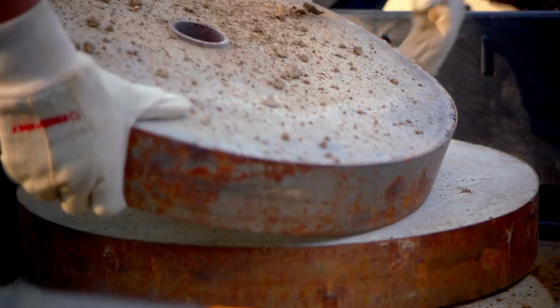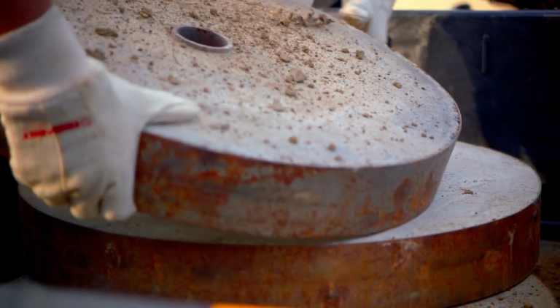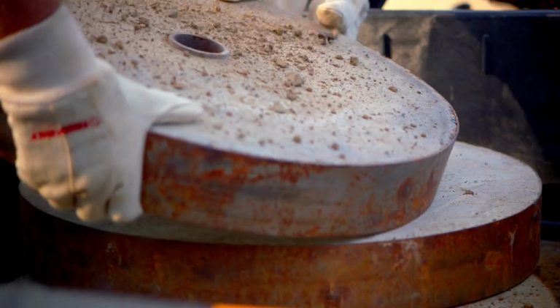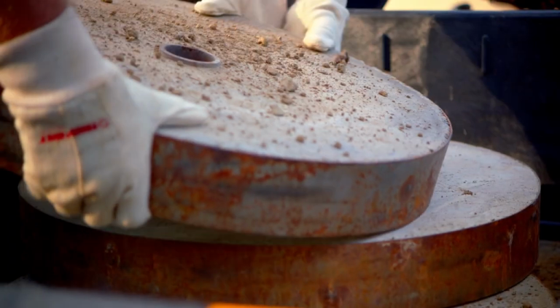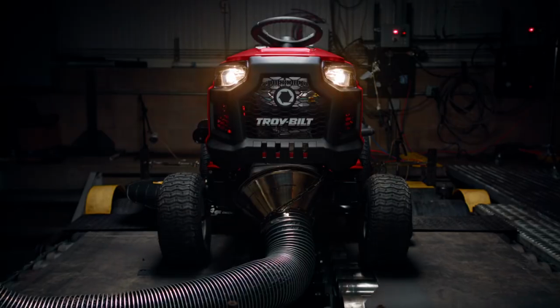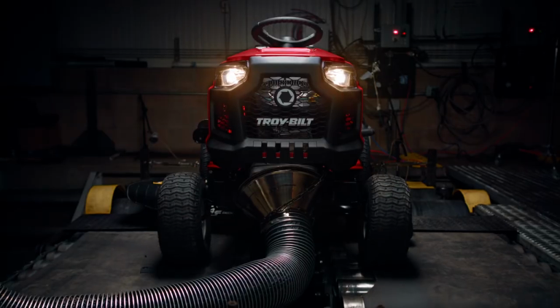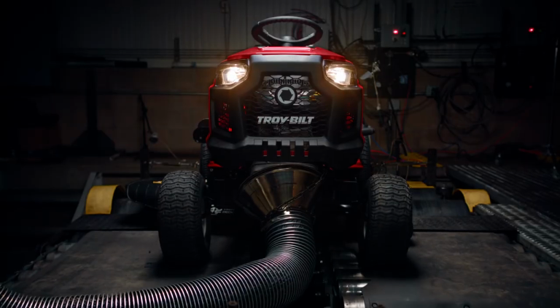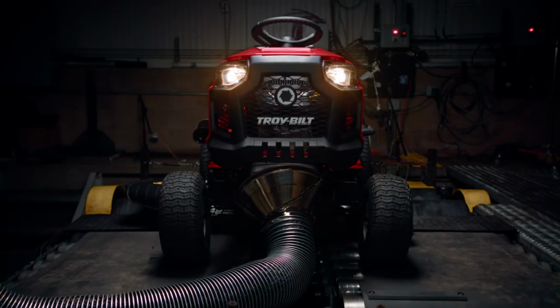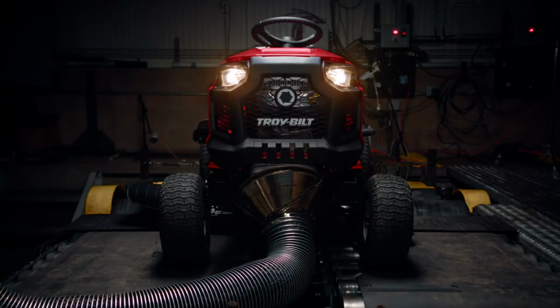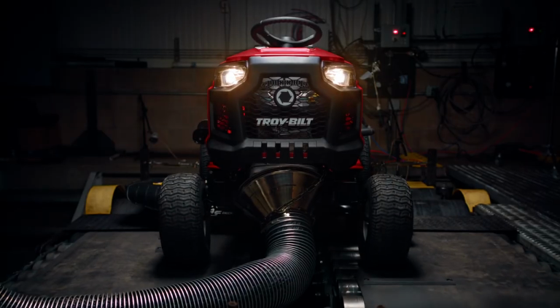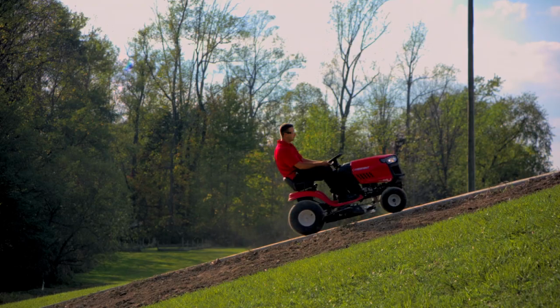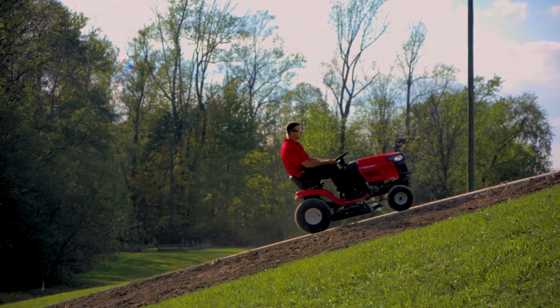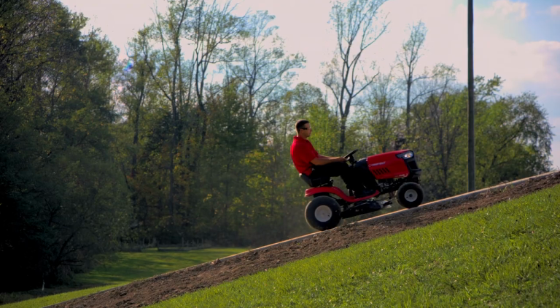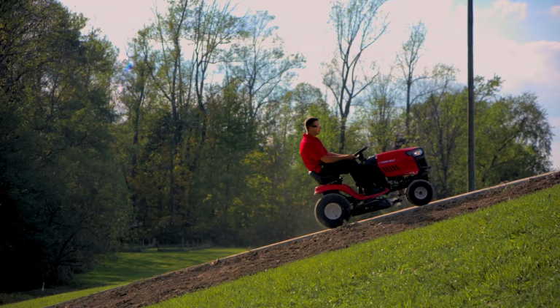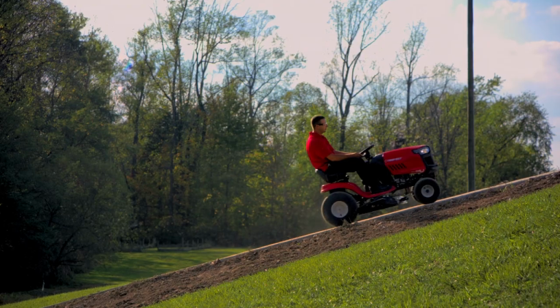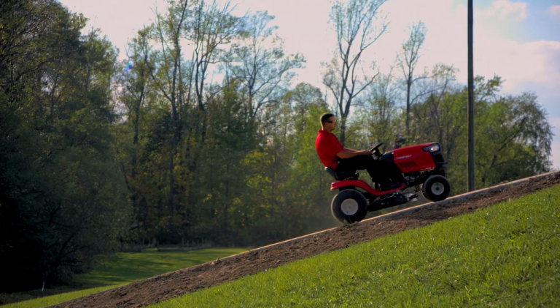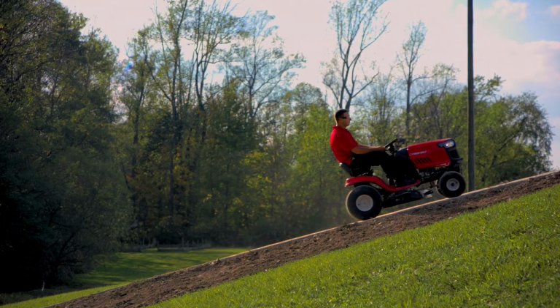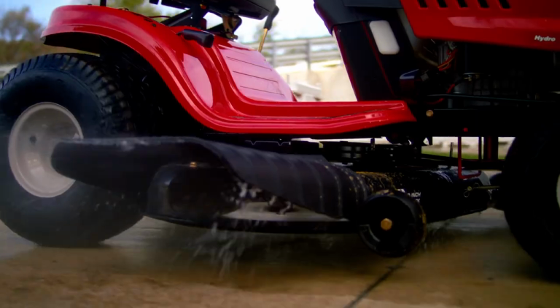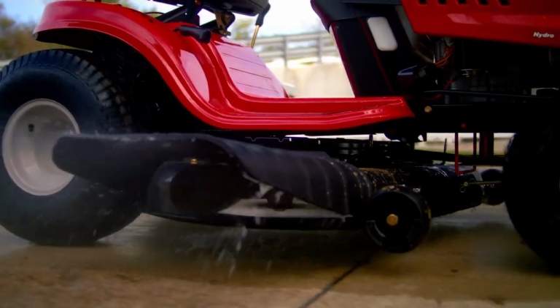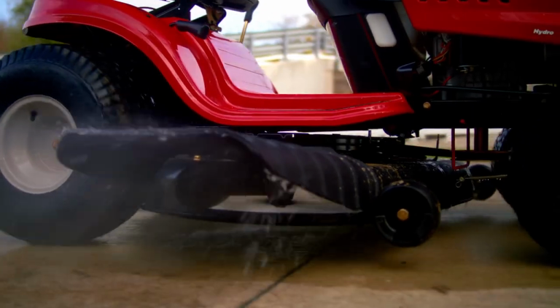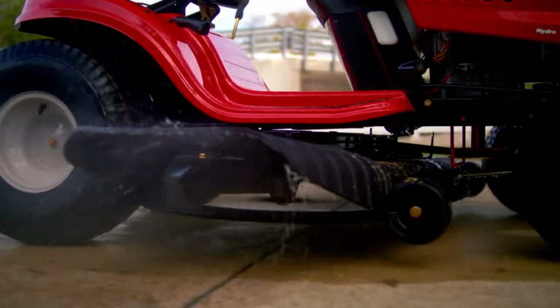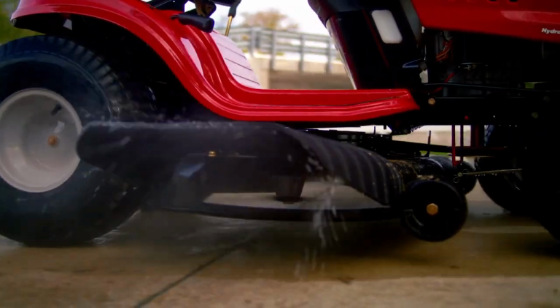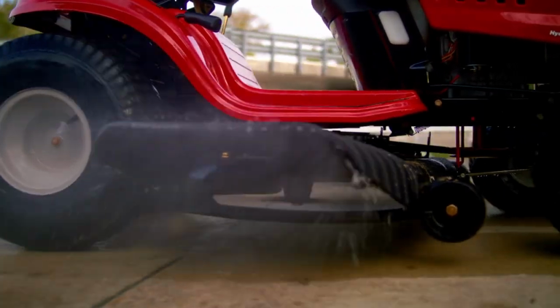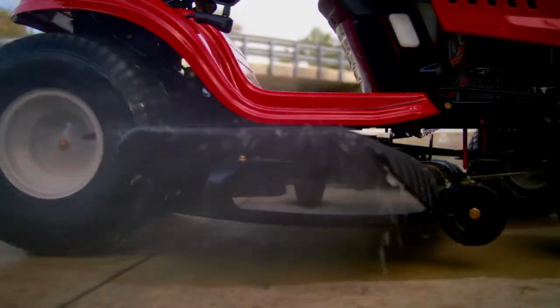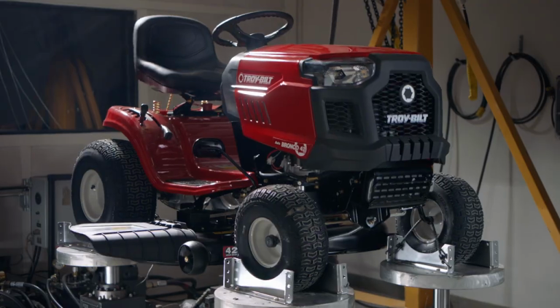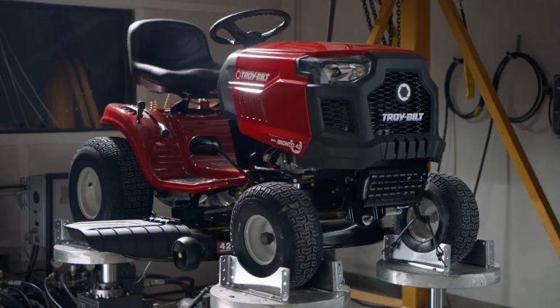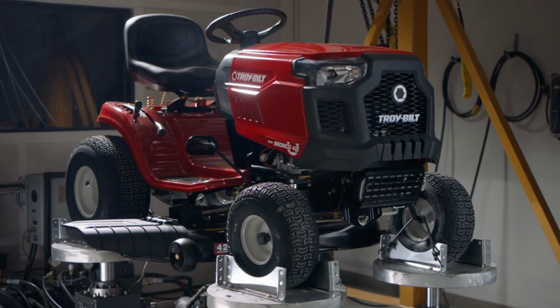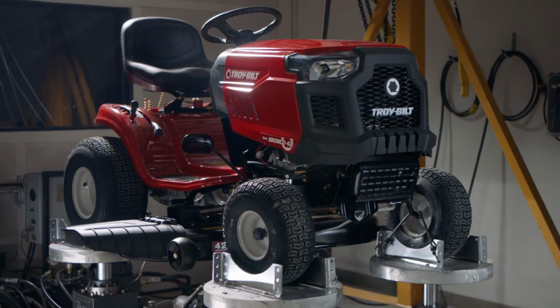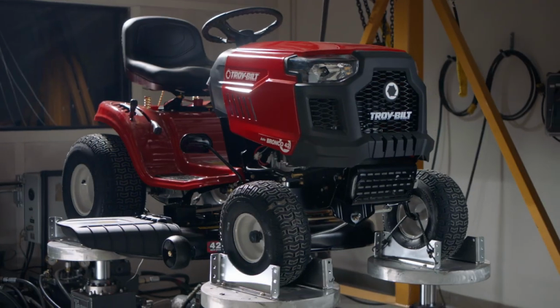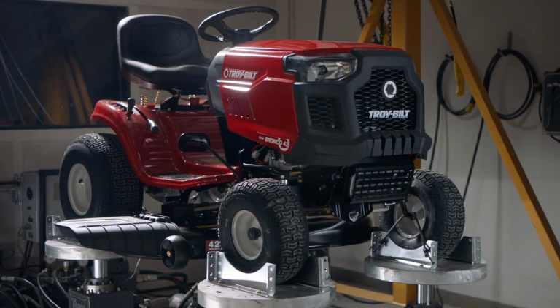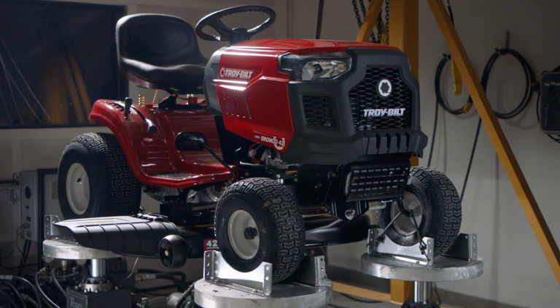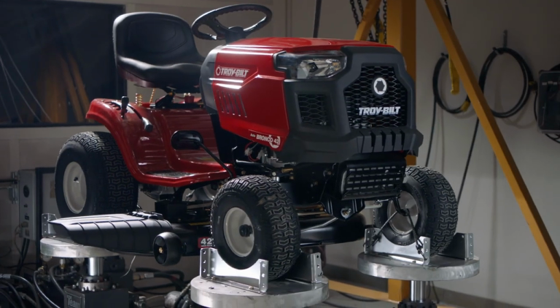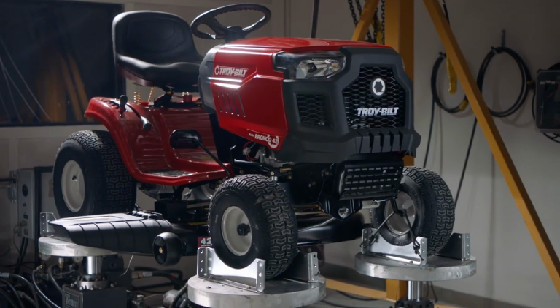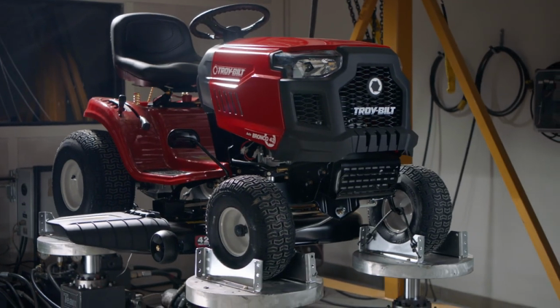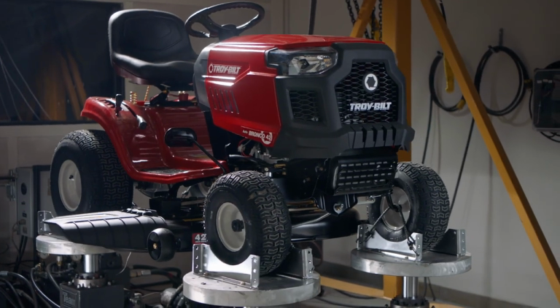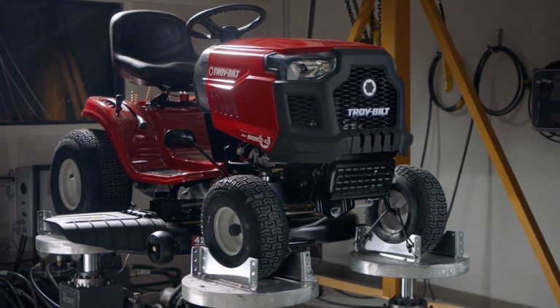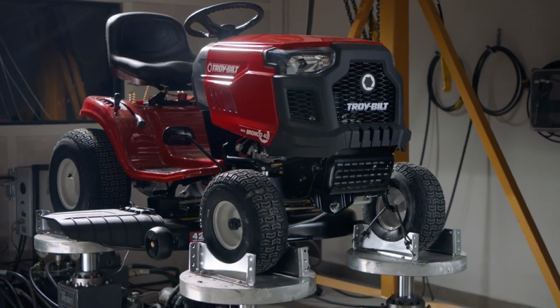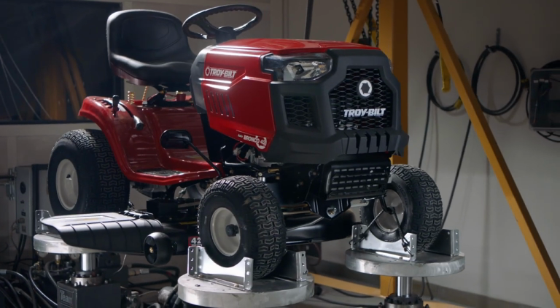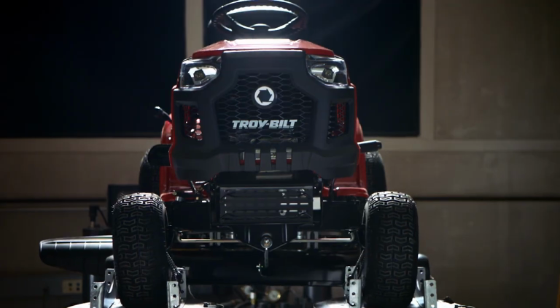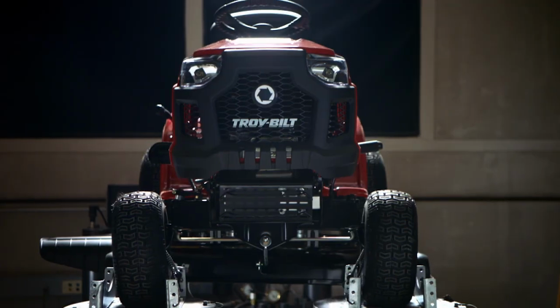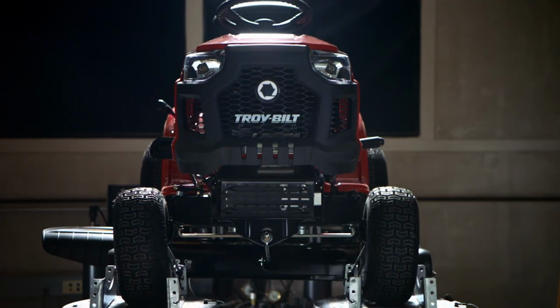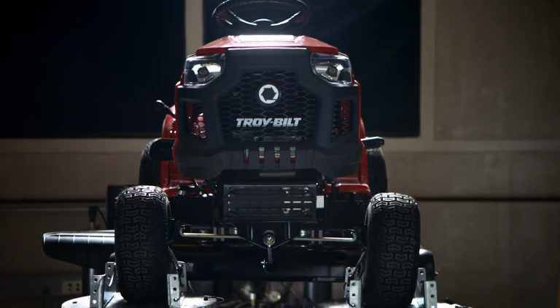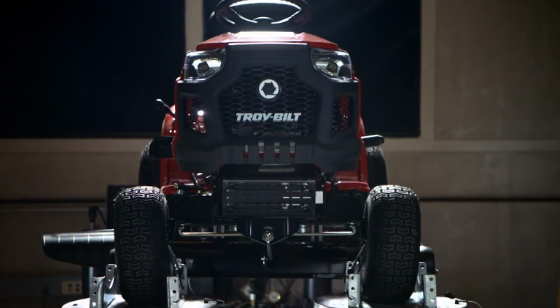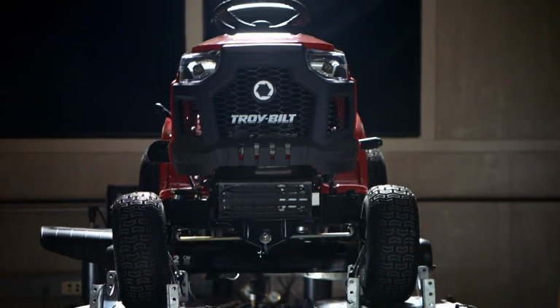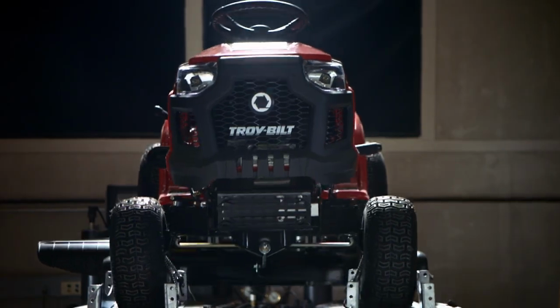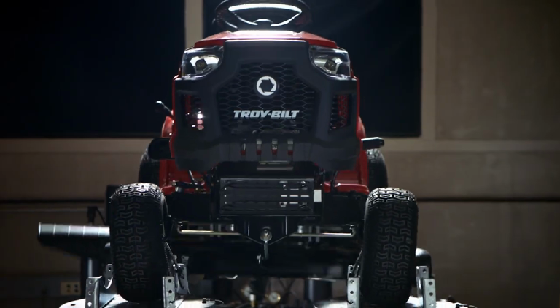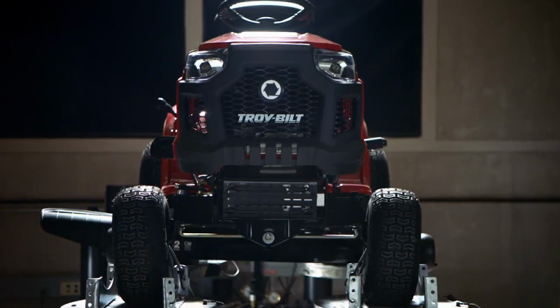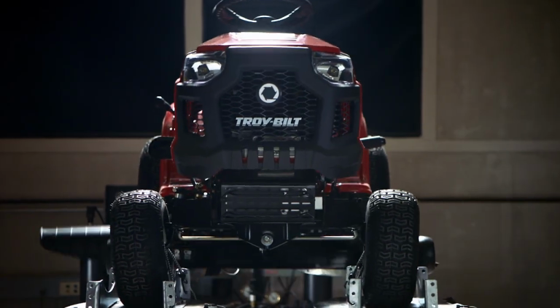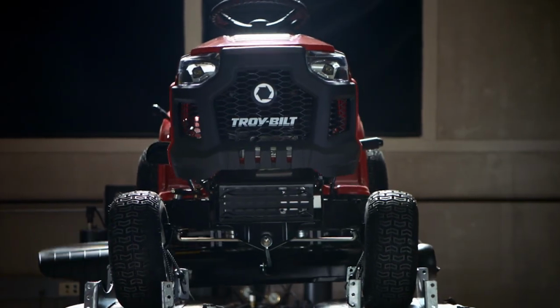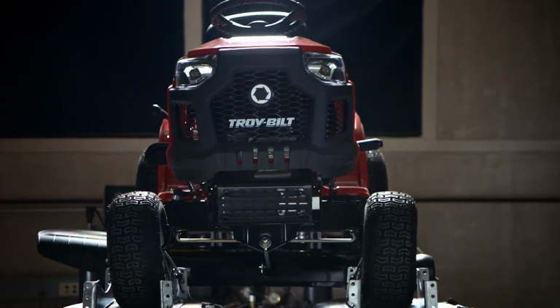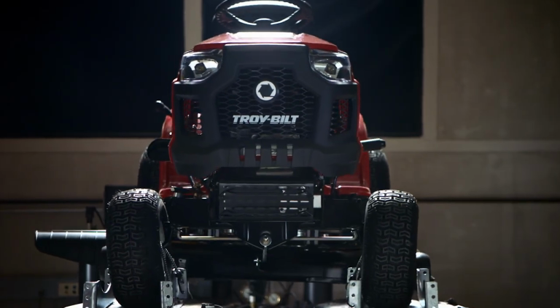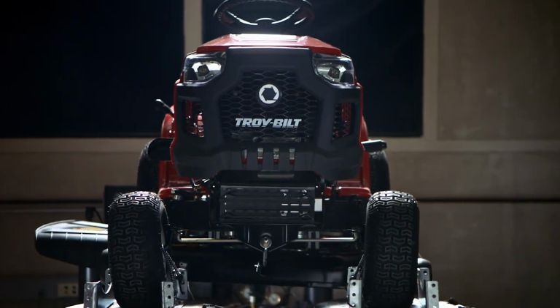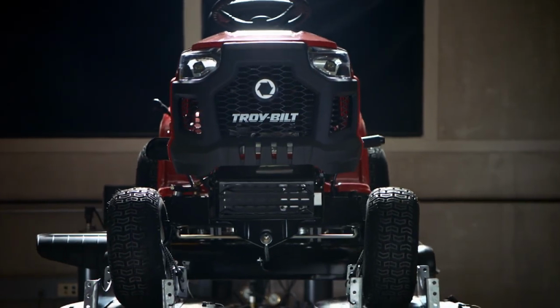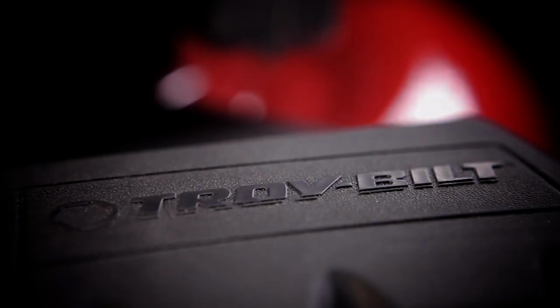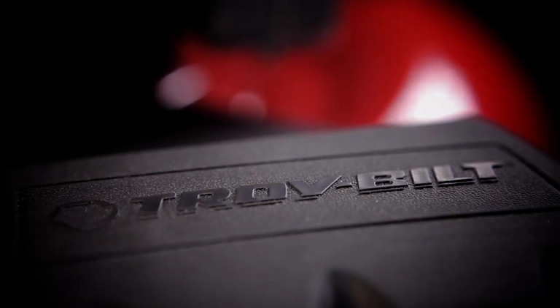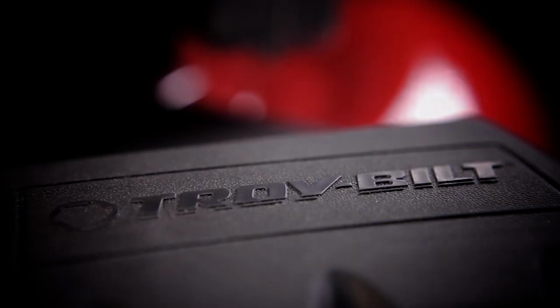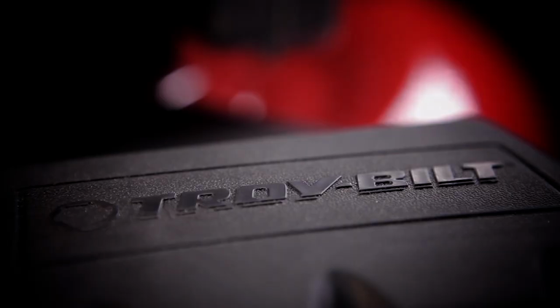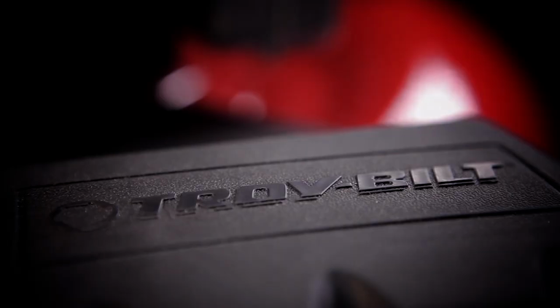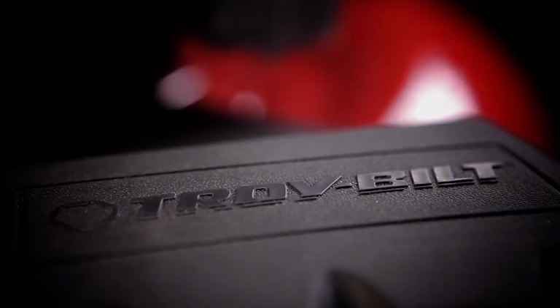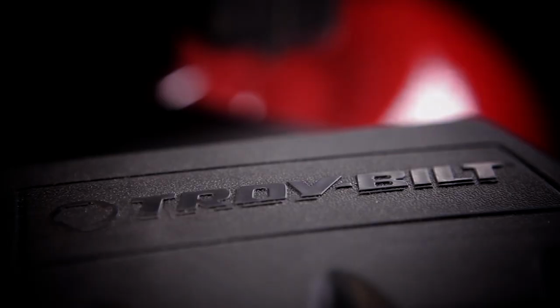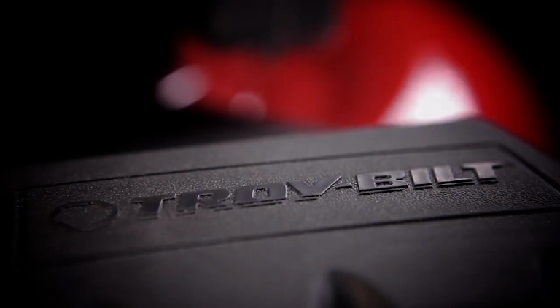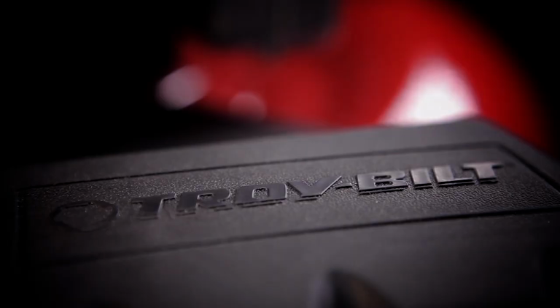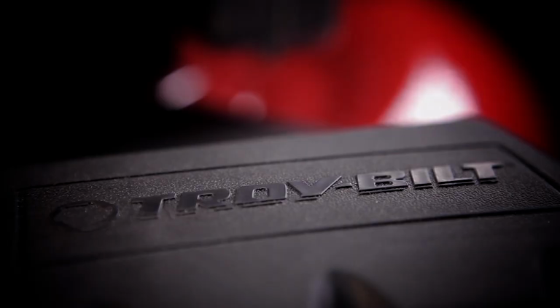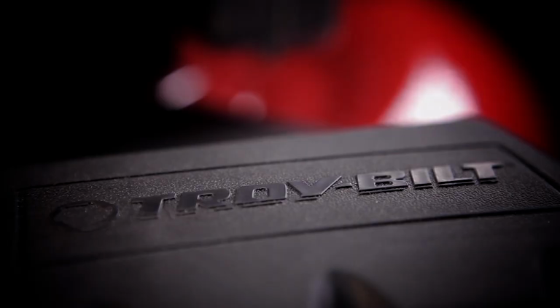Overkill? Maybe. But we know if our mowers can survive here, chances are they won't let you down in the yard.